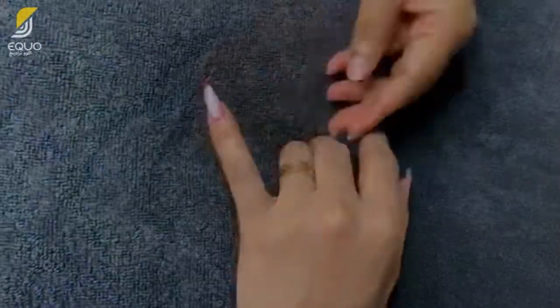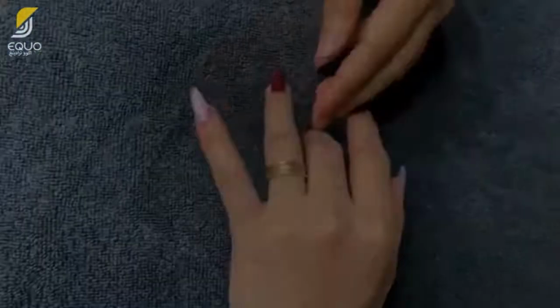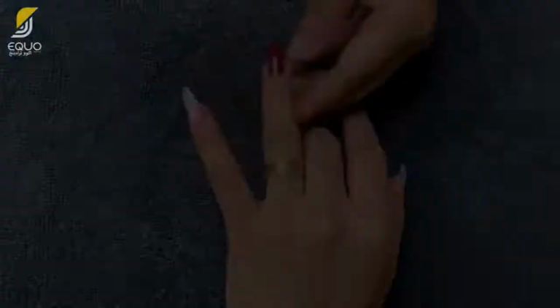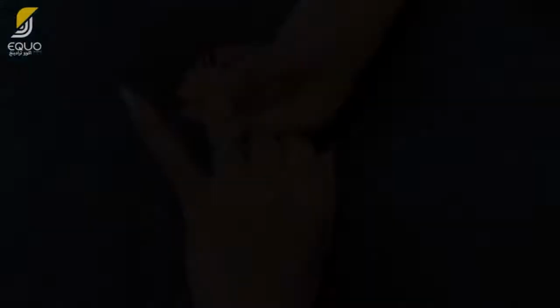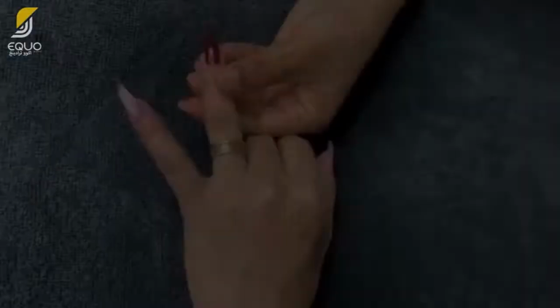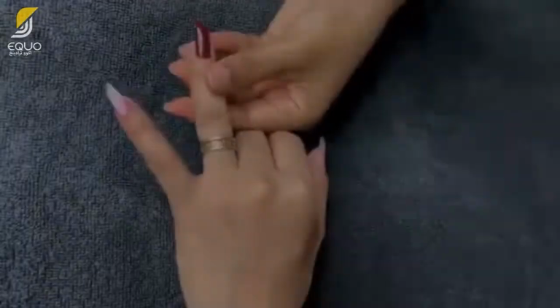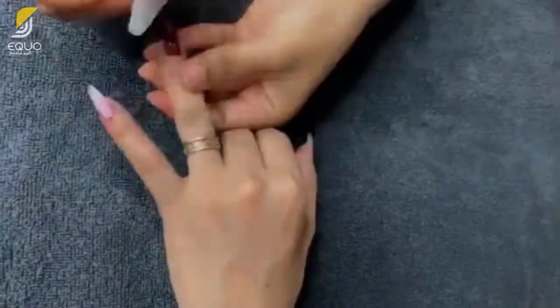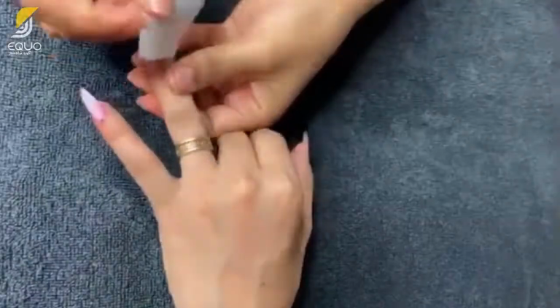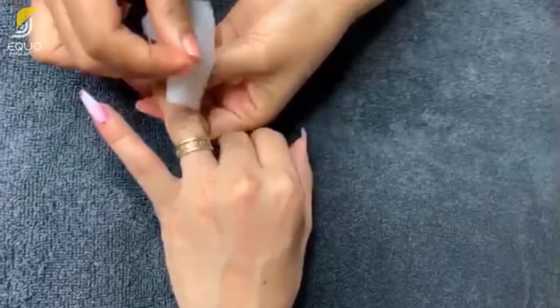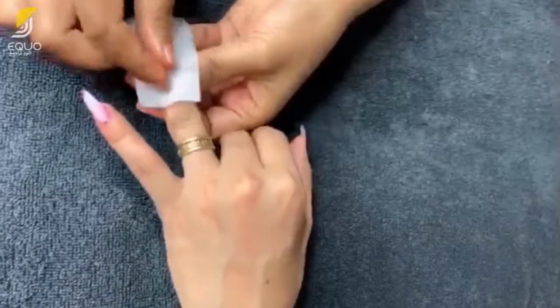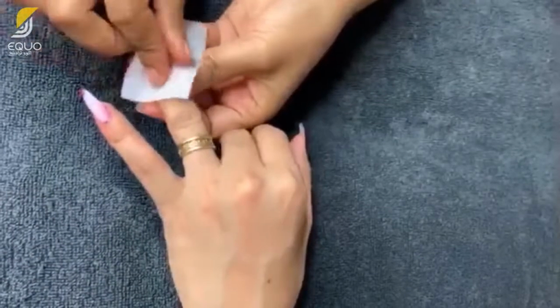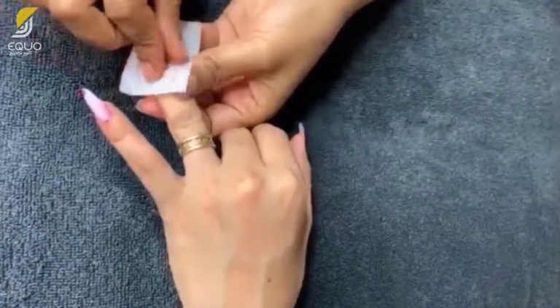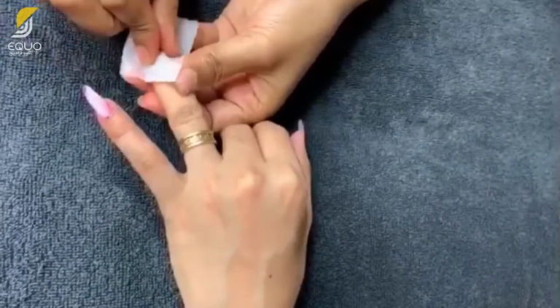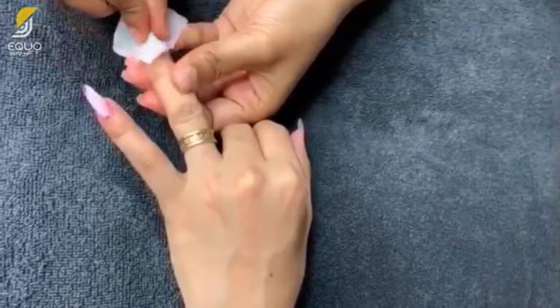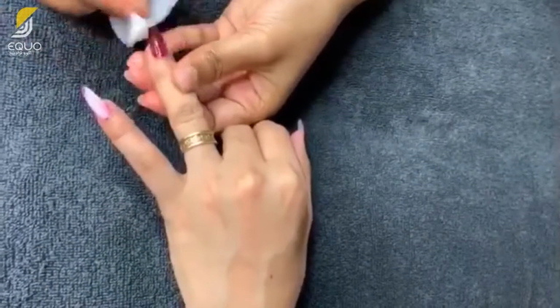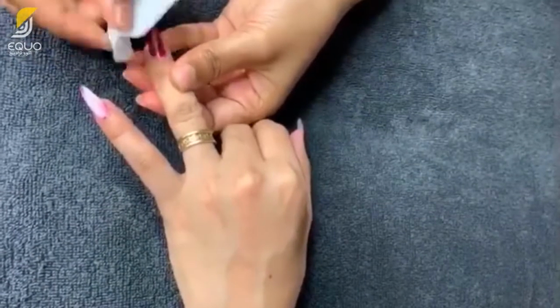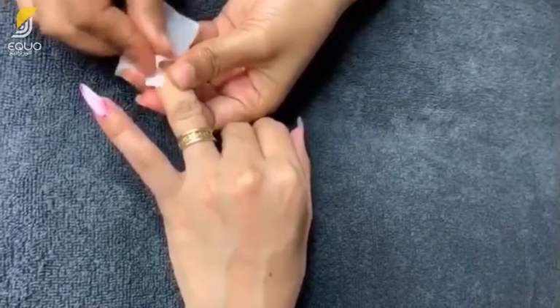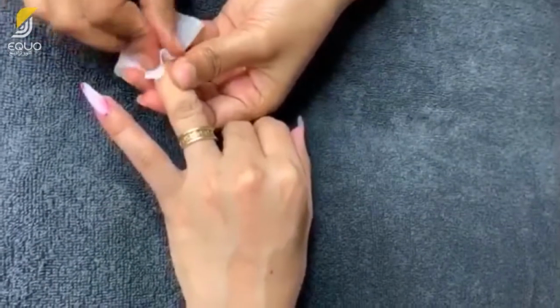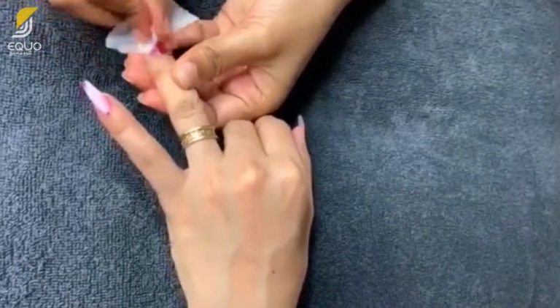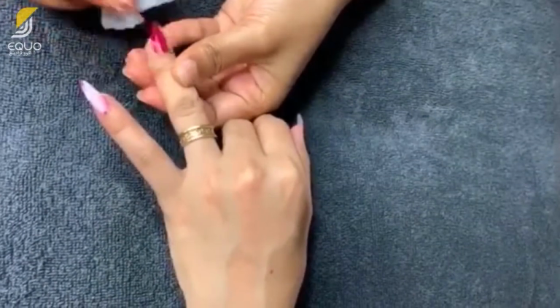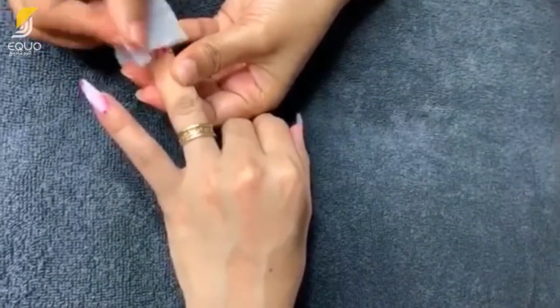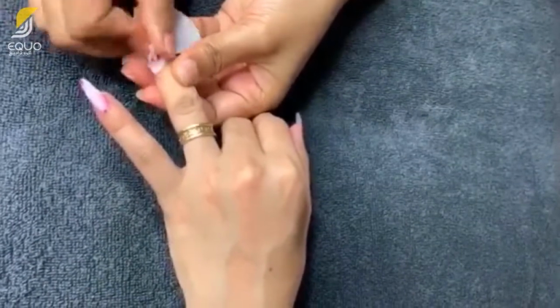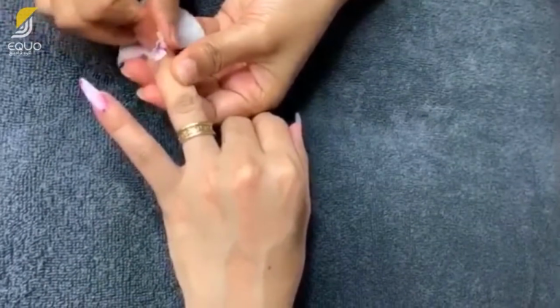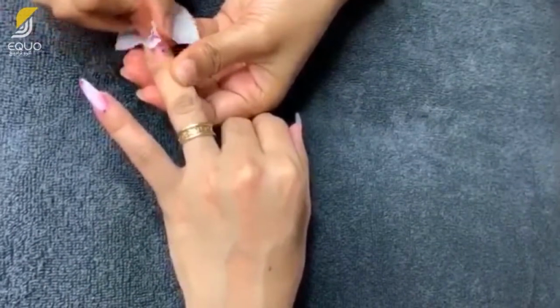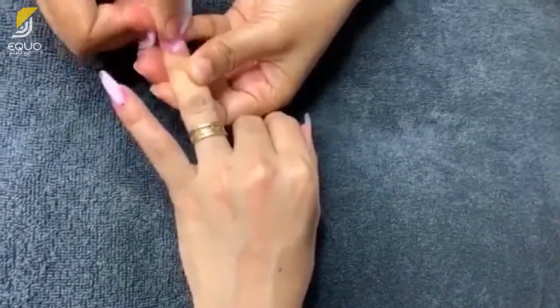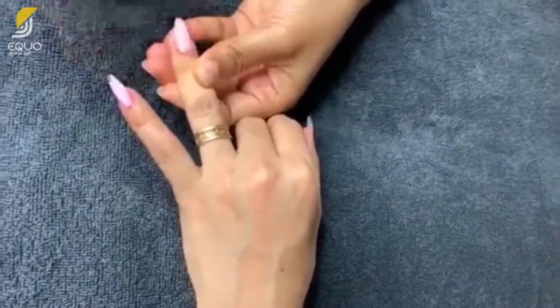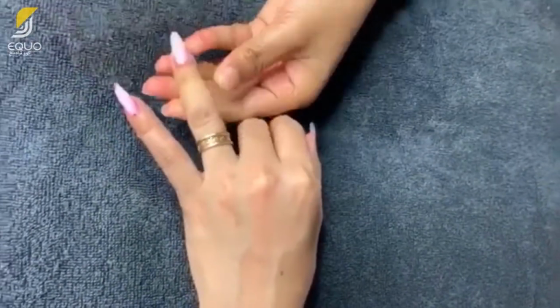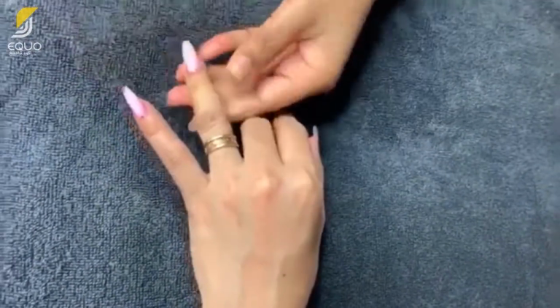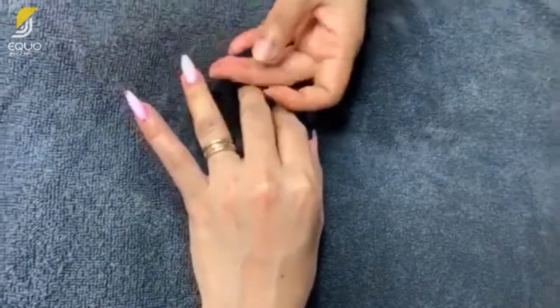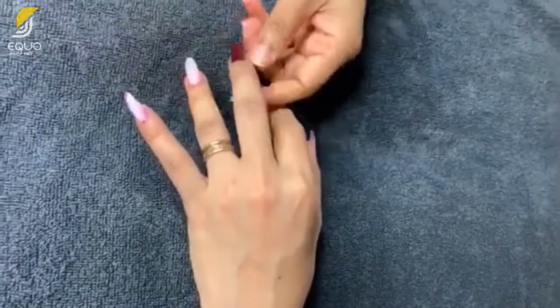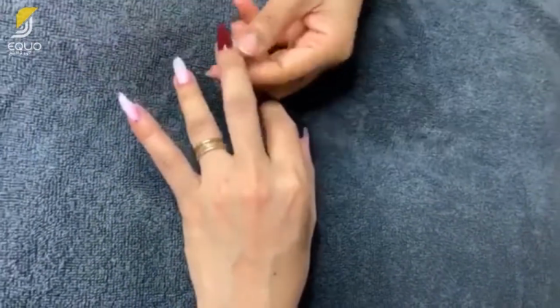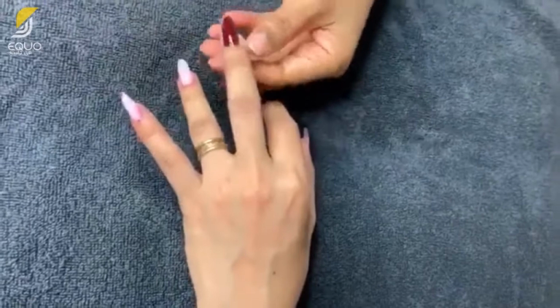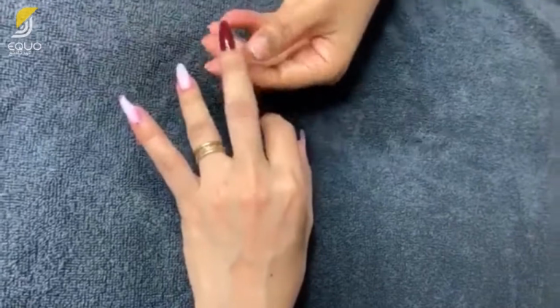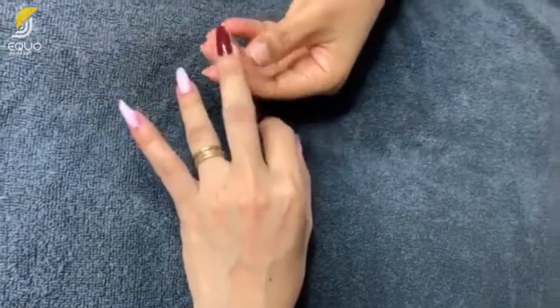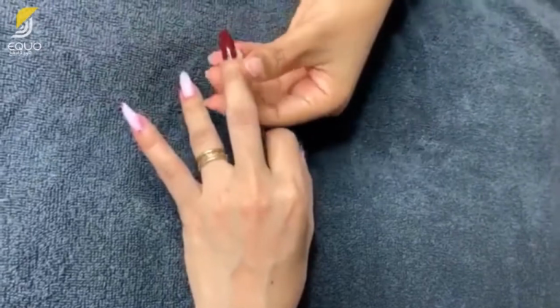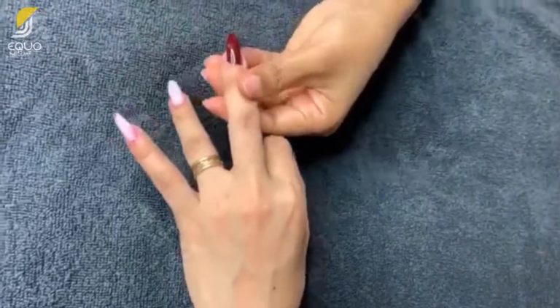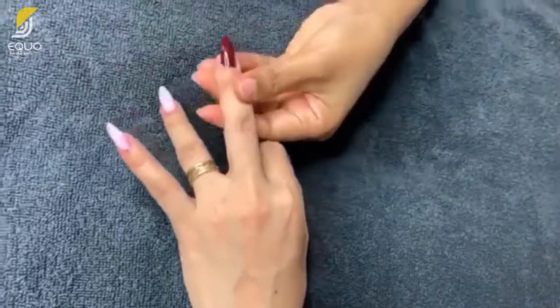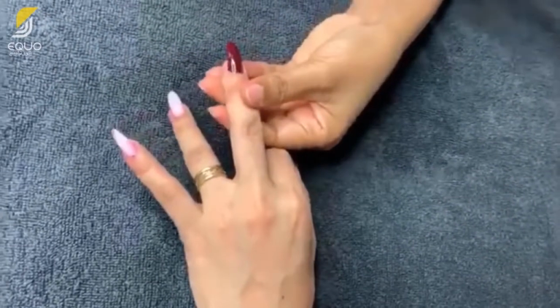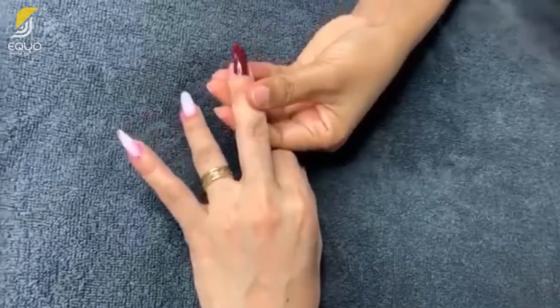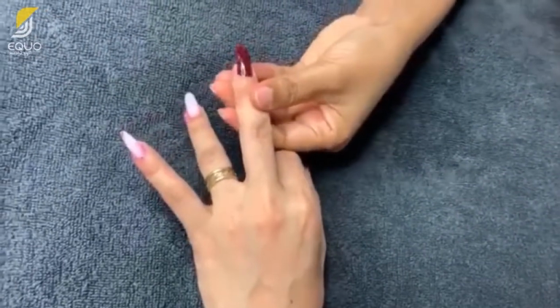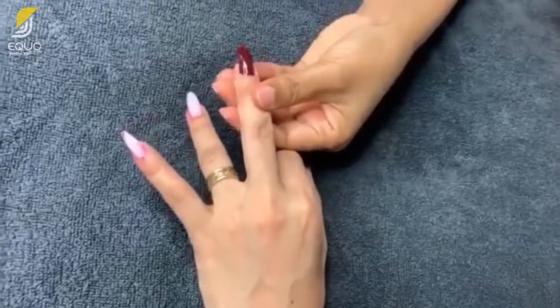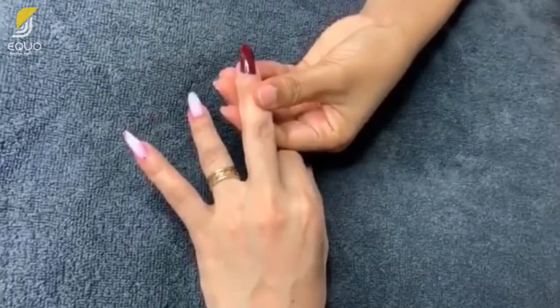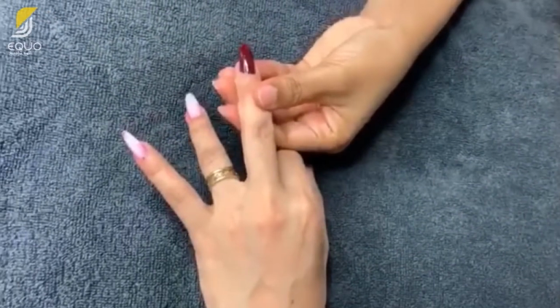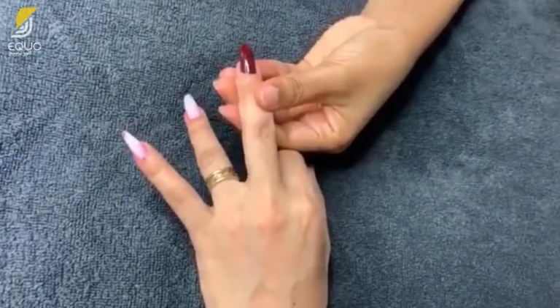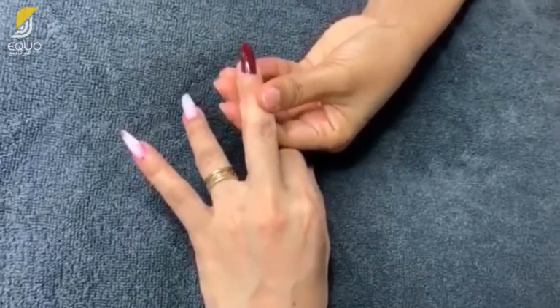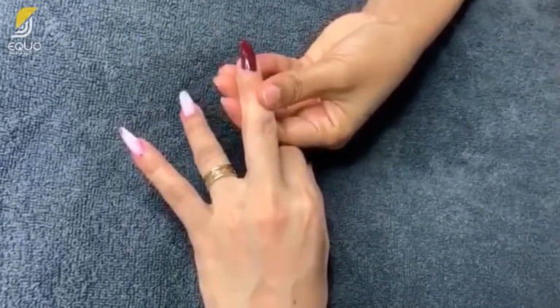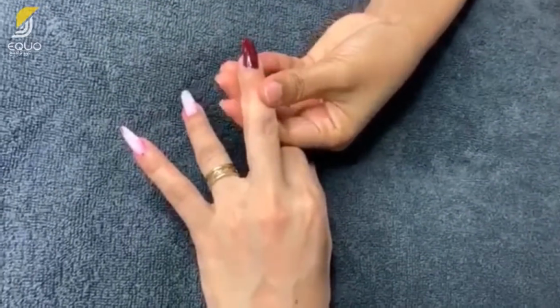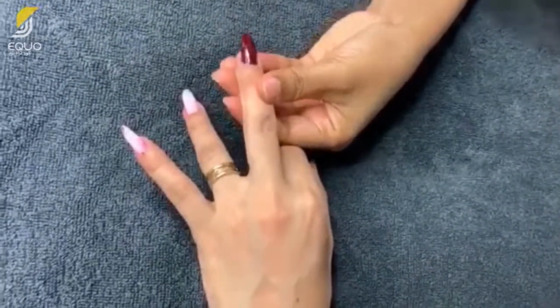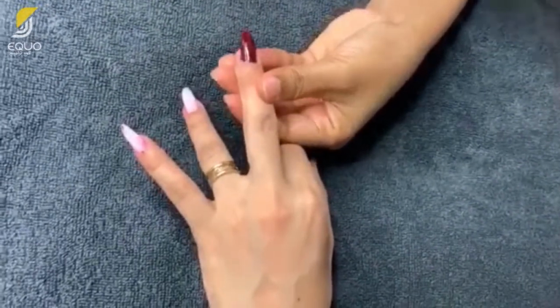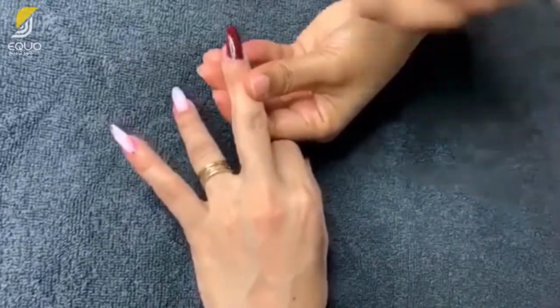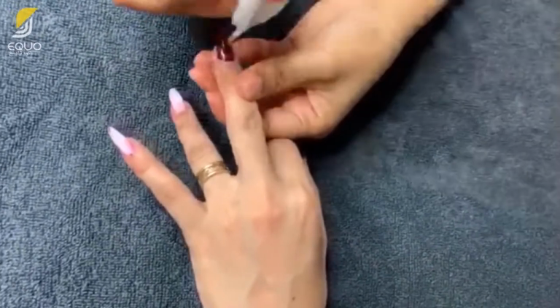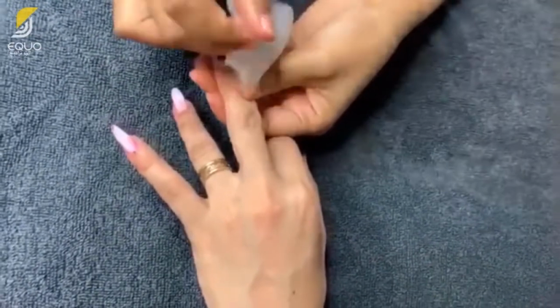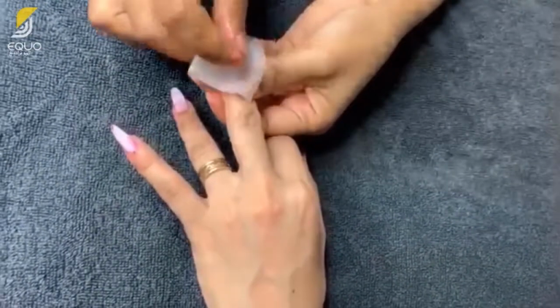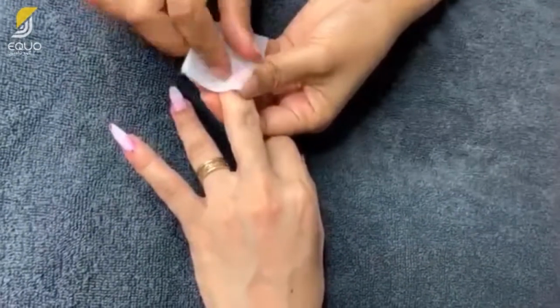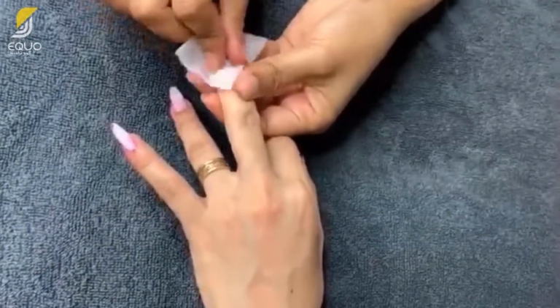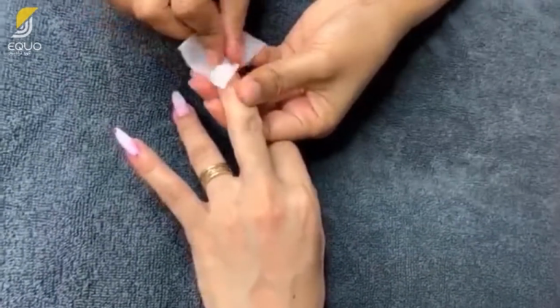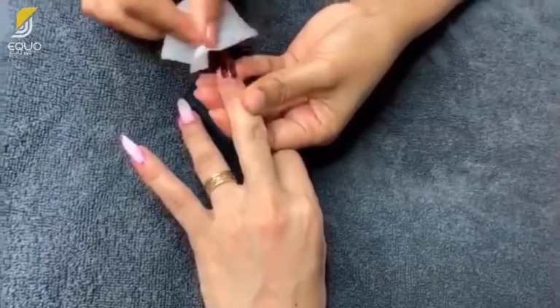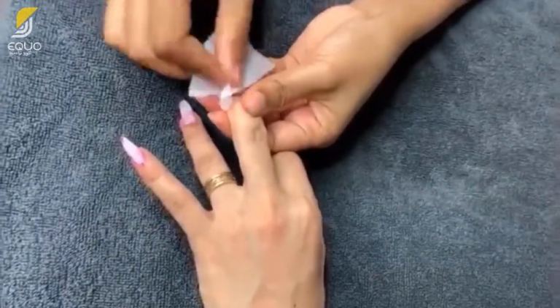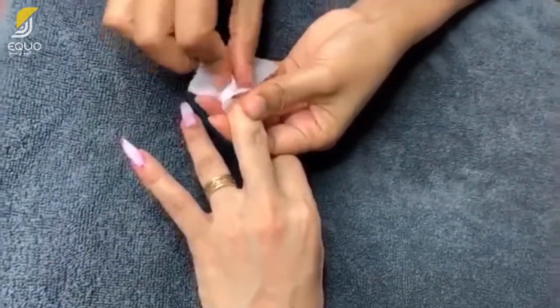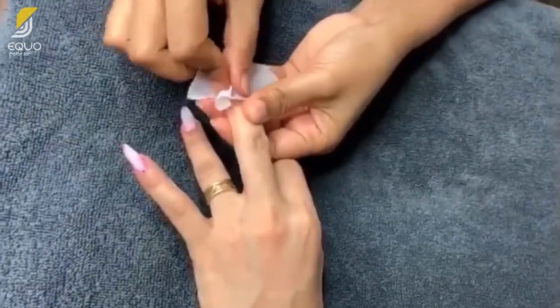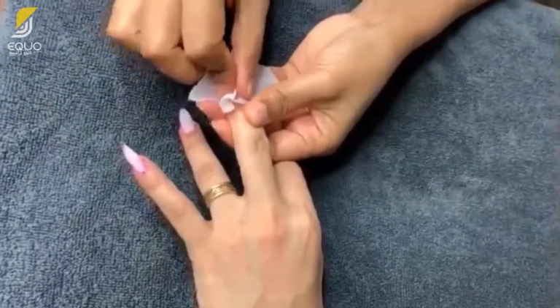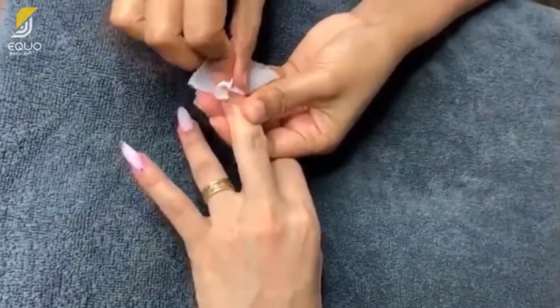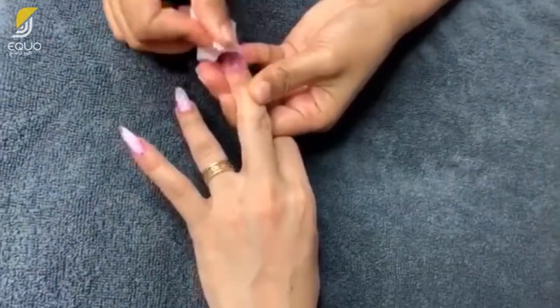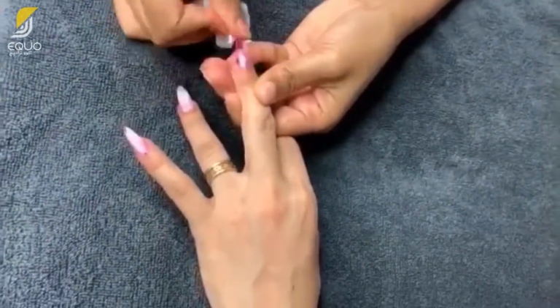To start, using a cotton with nail polish remover, remove the remaining polish on your glued plastic nail extensions.